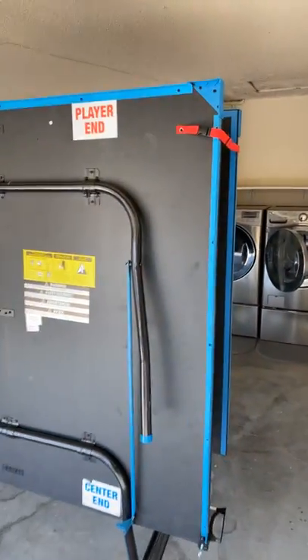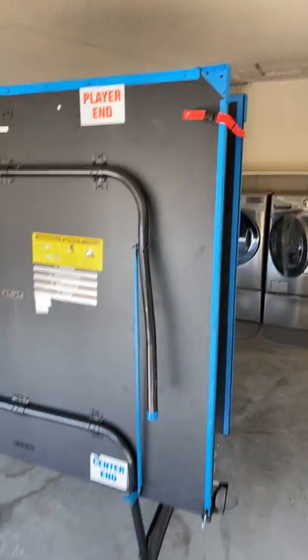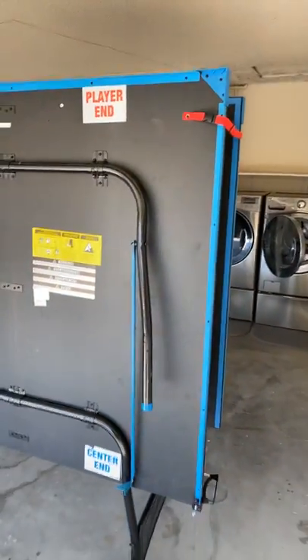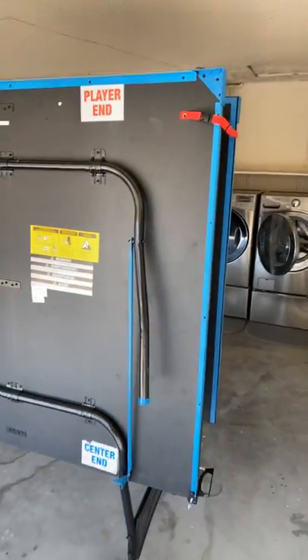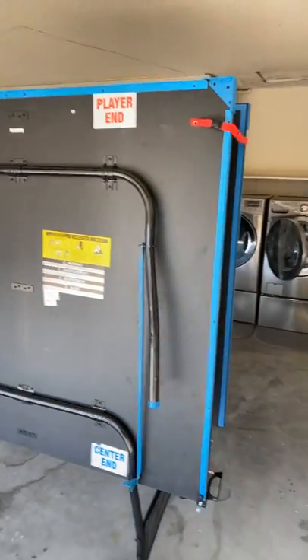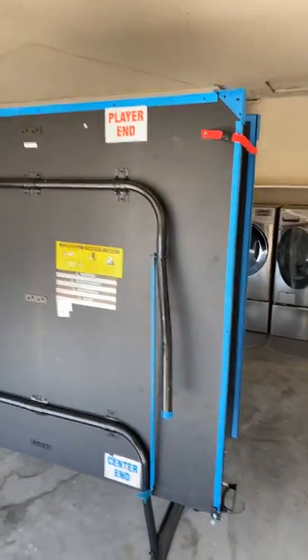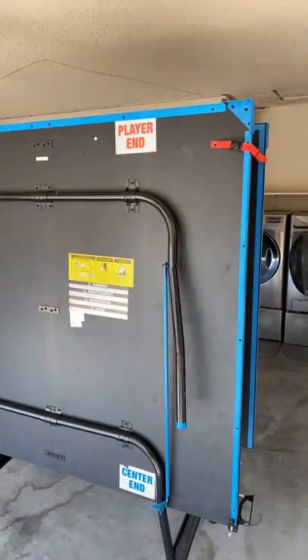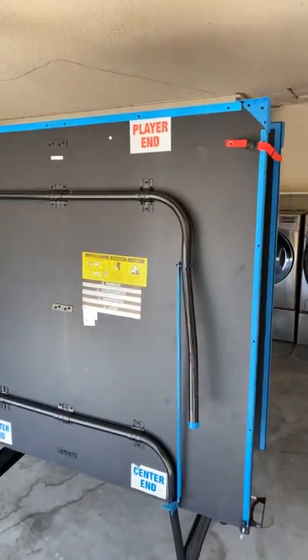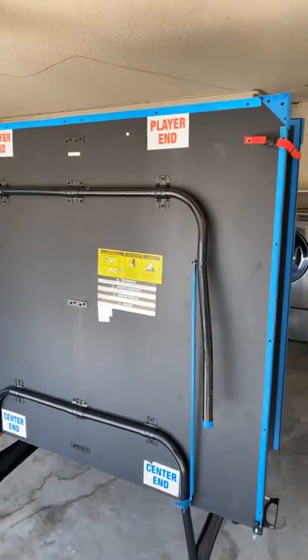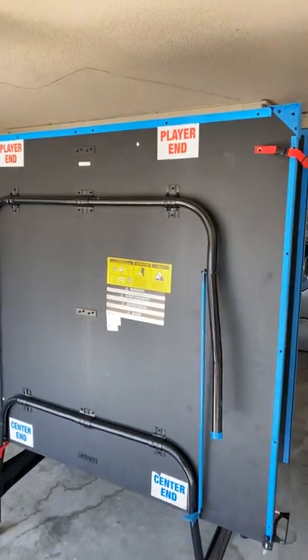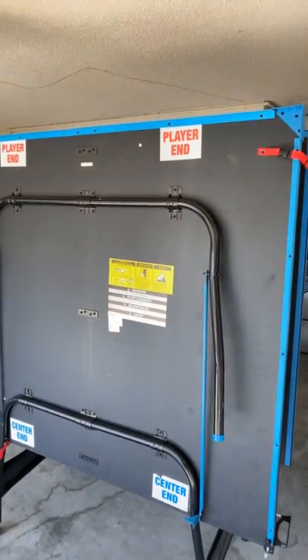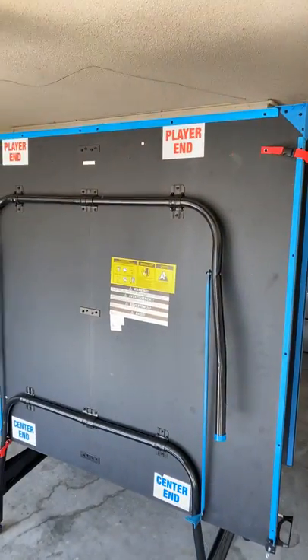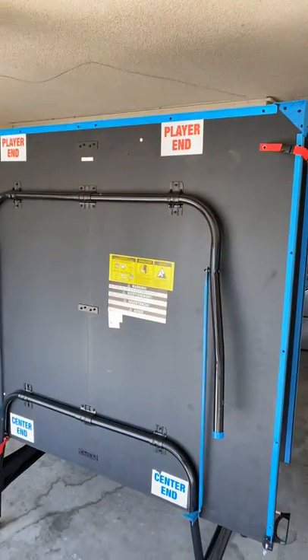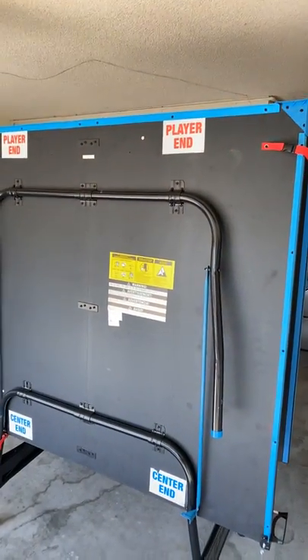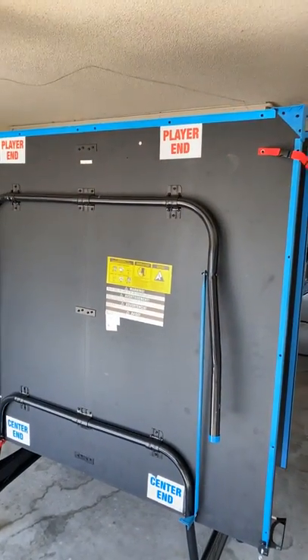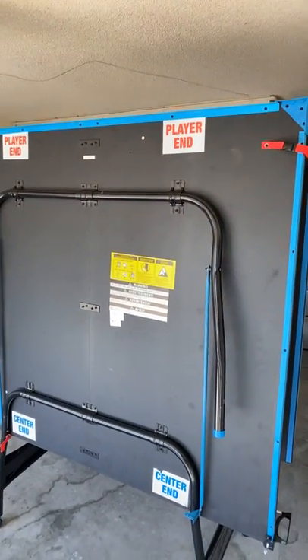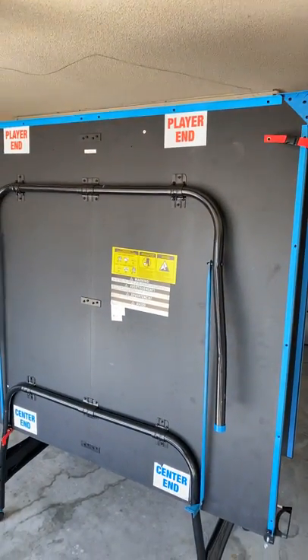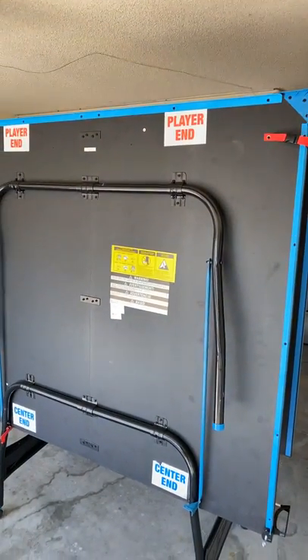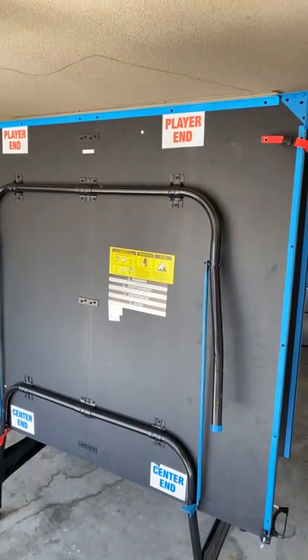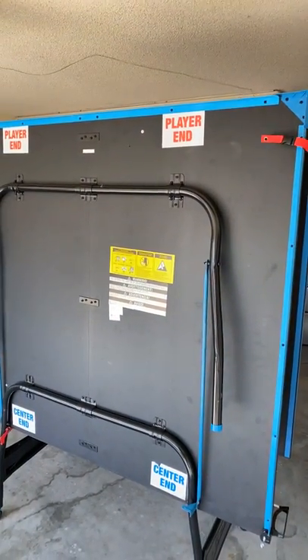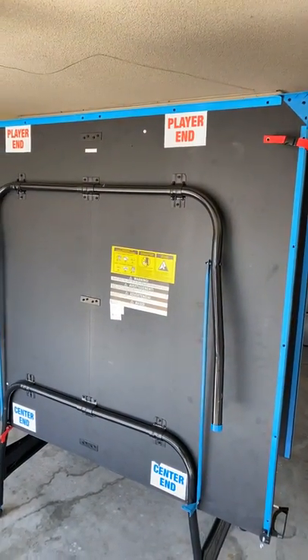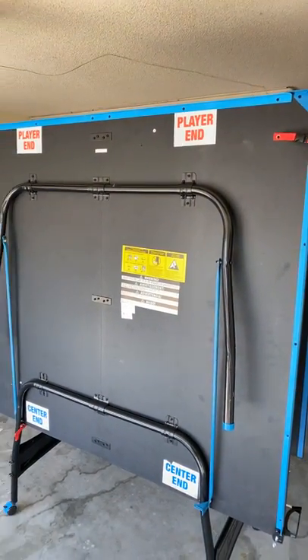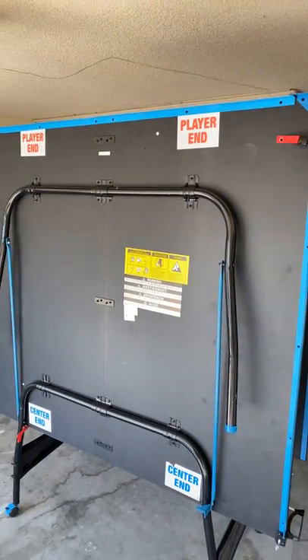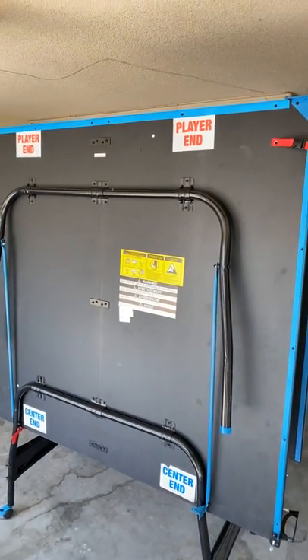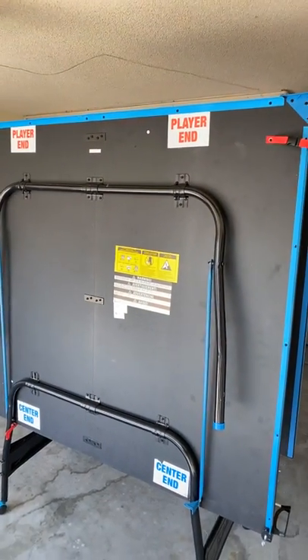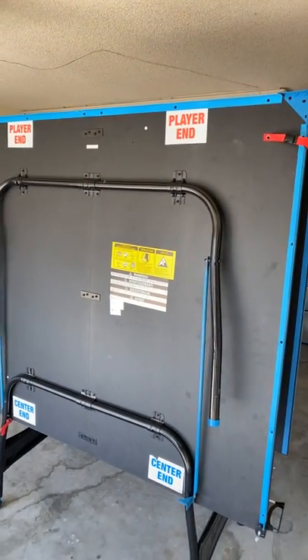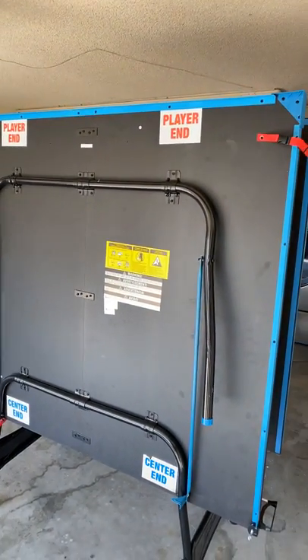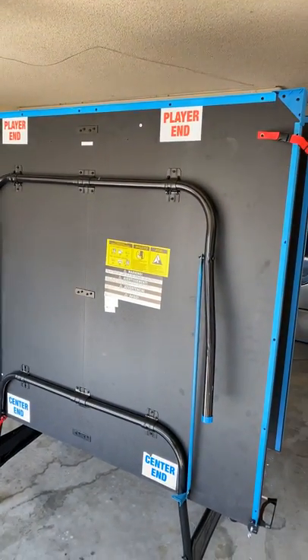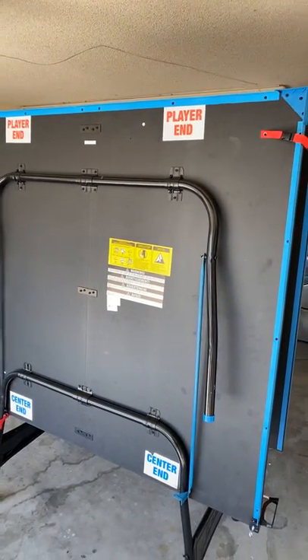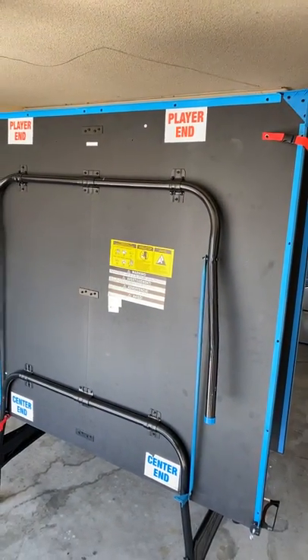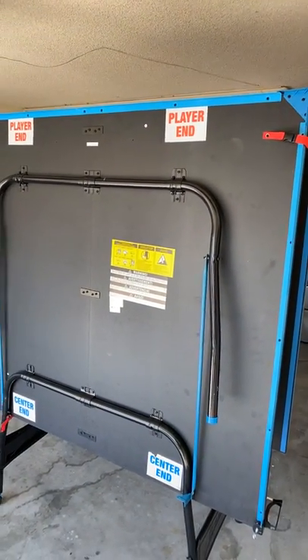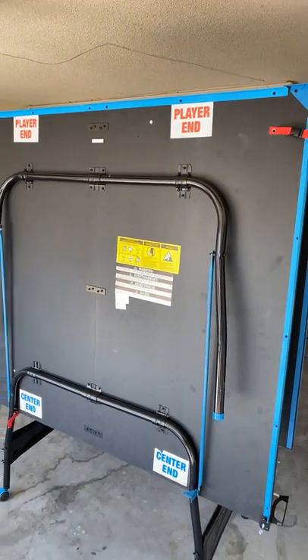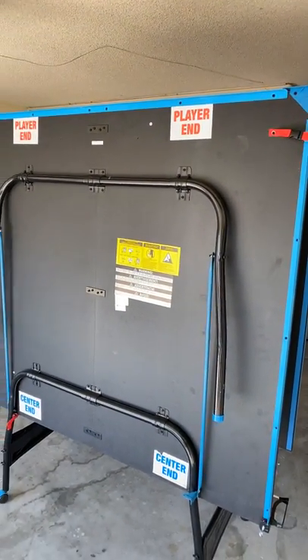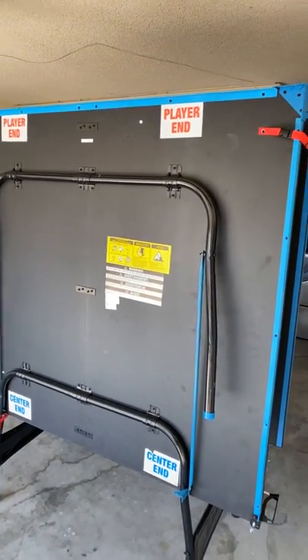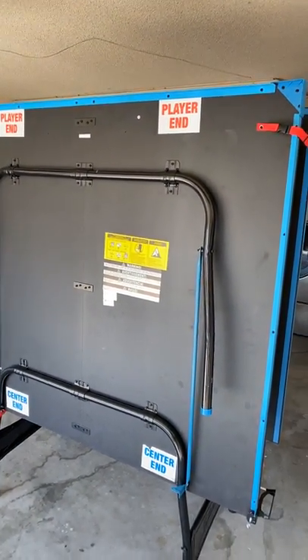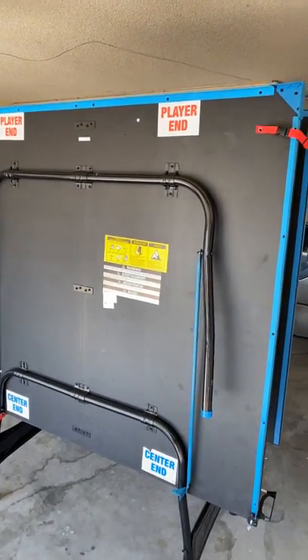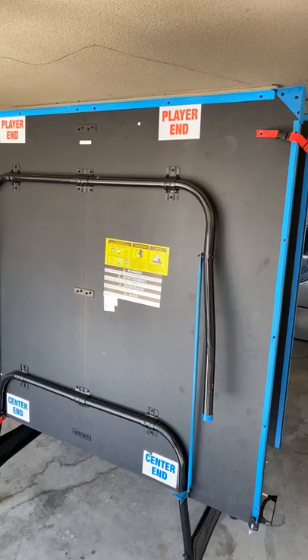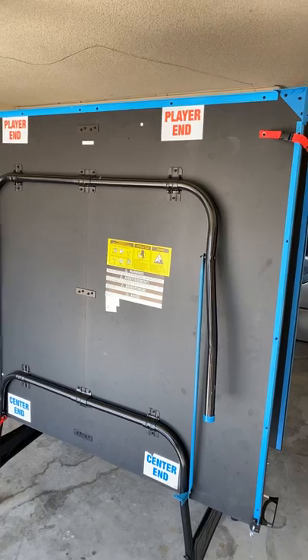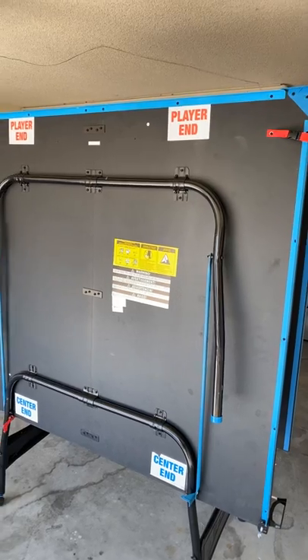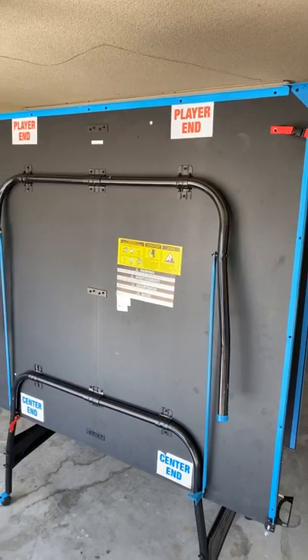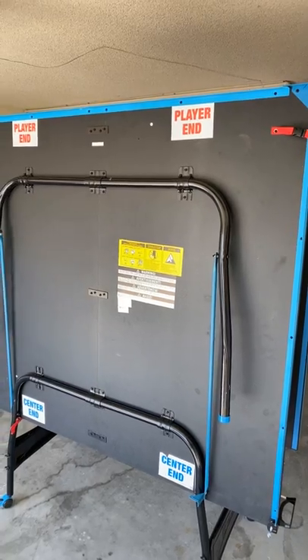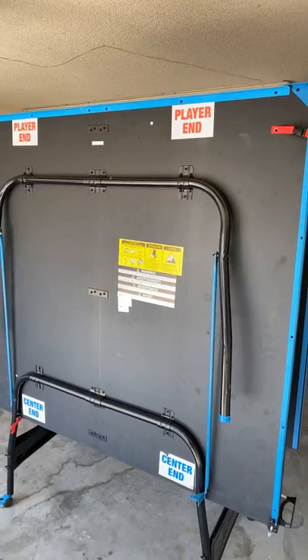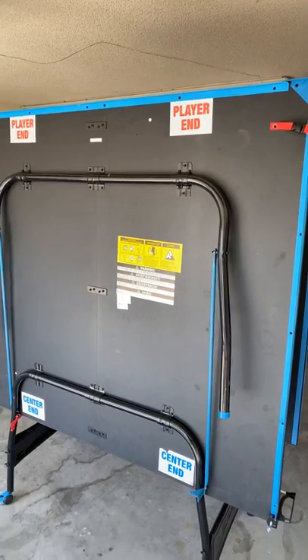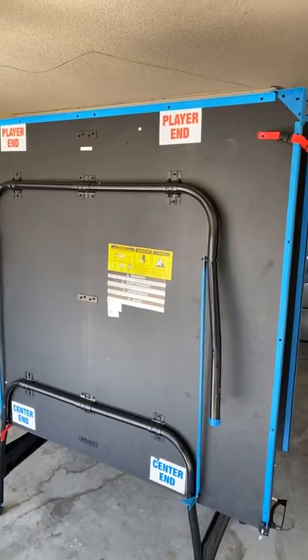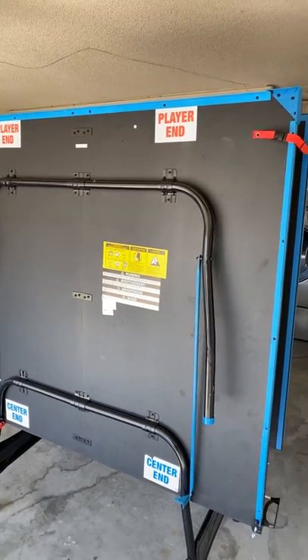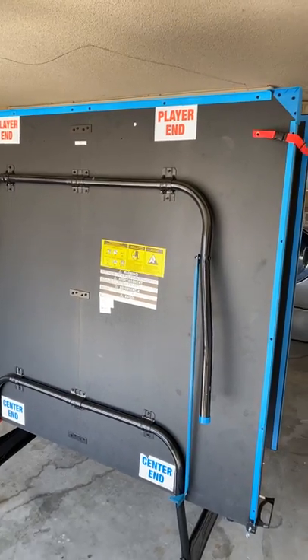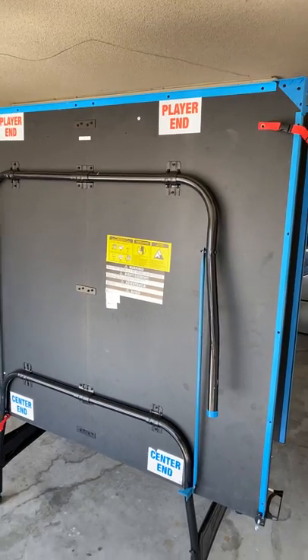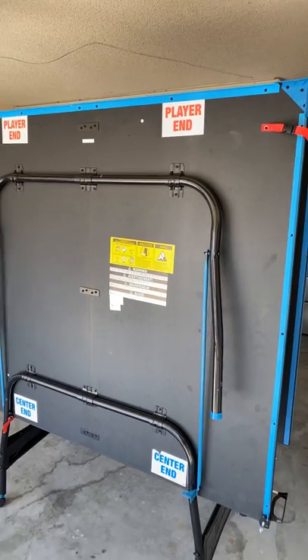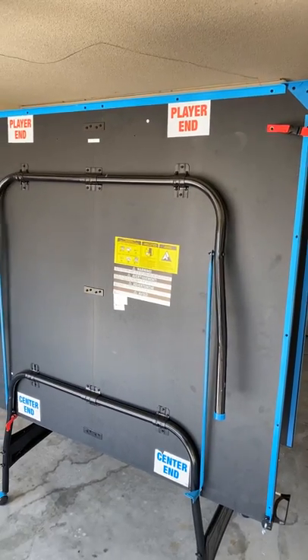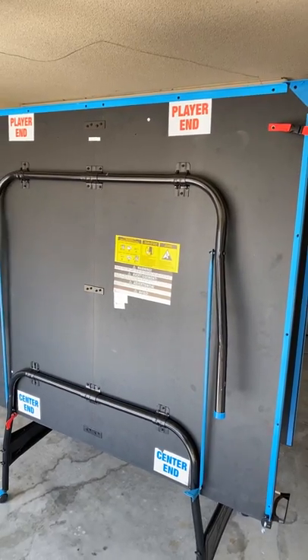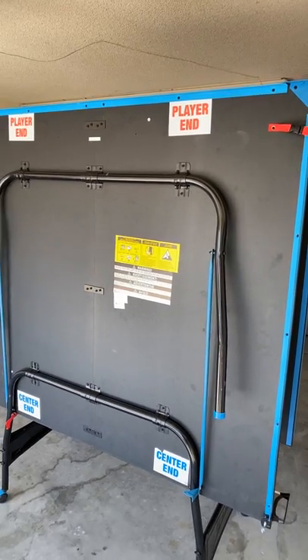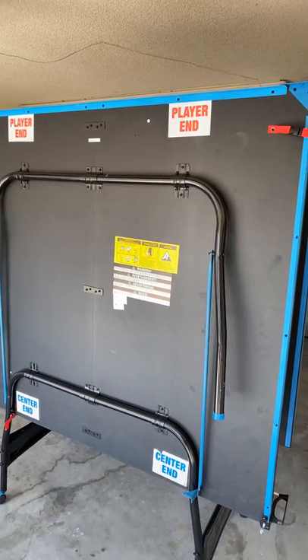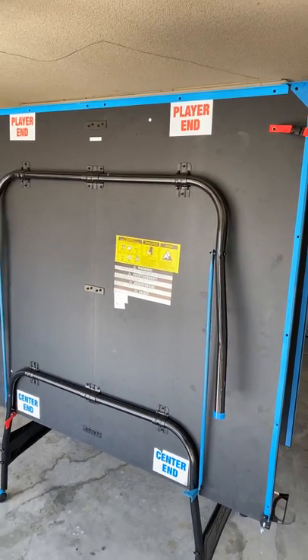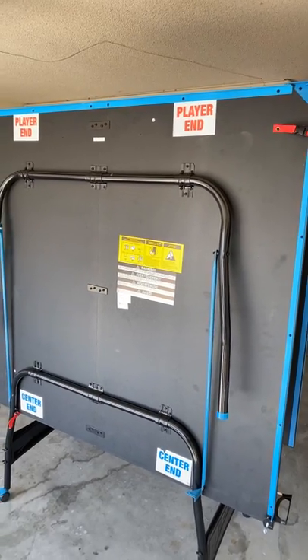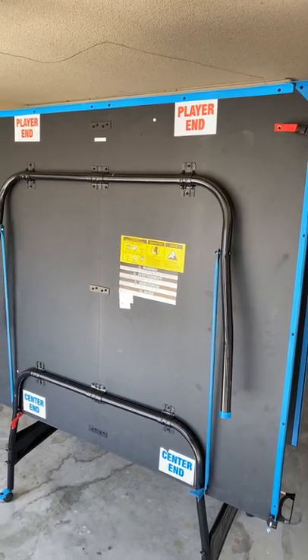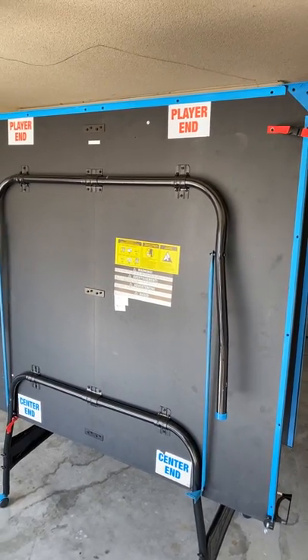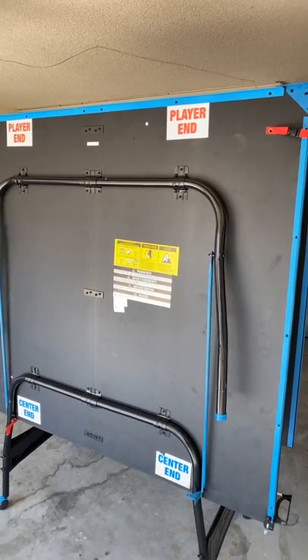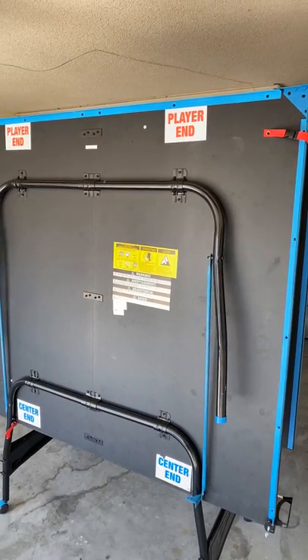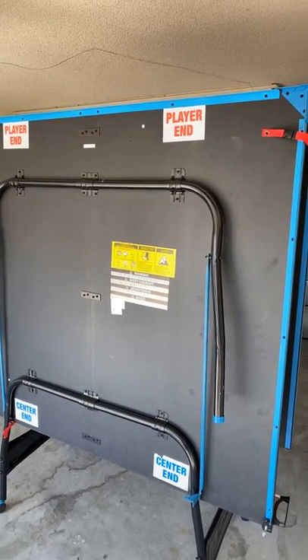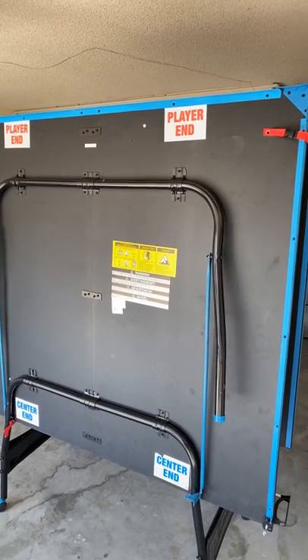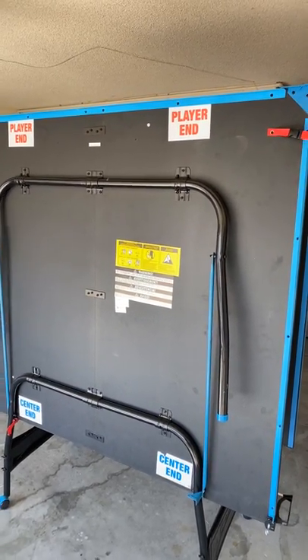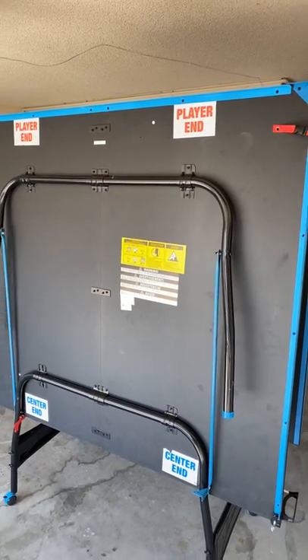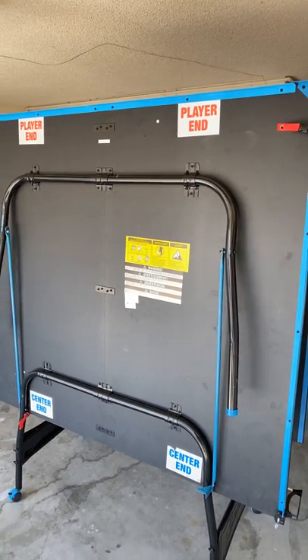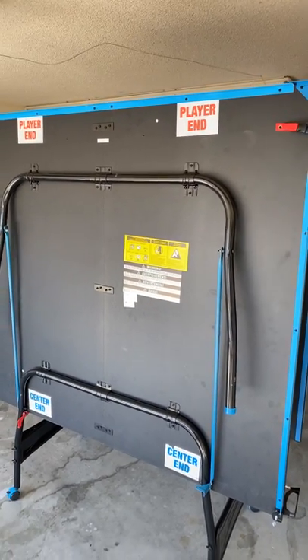You're going to want to move your car out of the garage so that way you have more room to play. Once your car is out of the garage, move the table to the center of the garage.